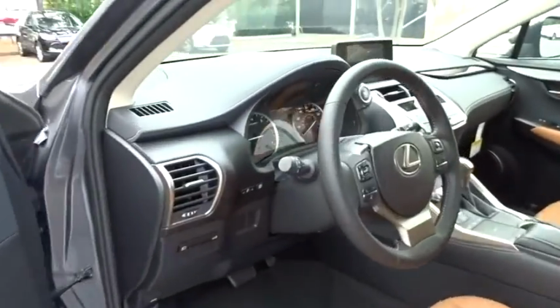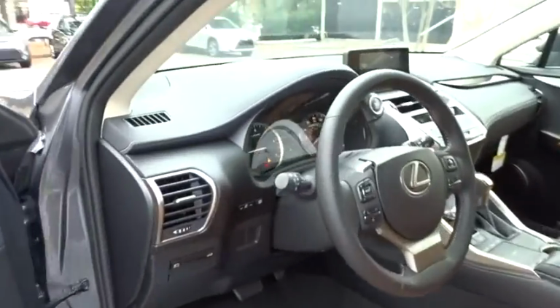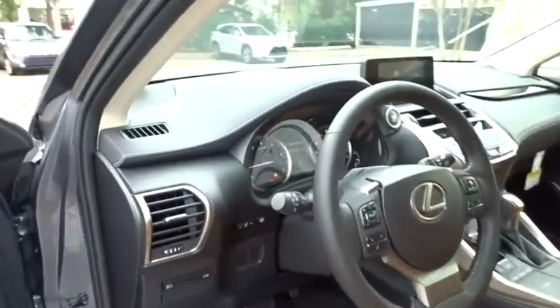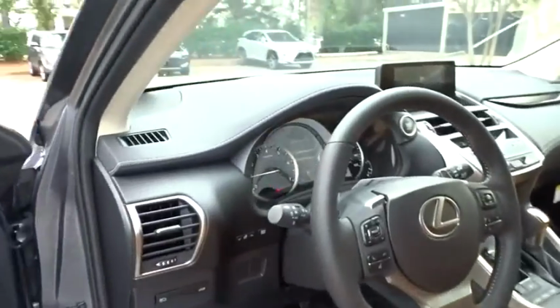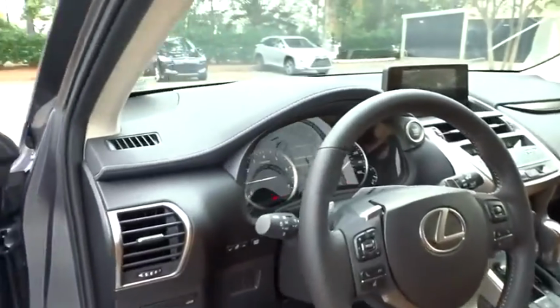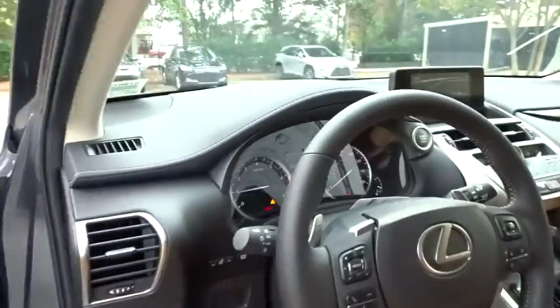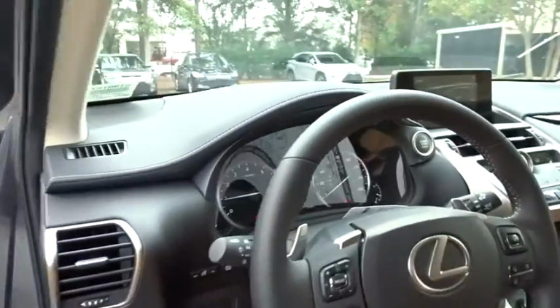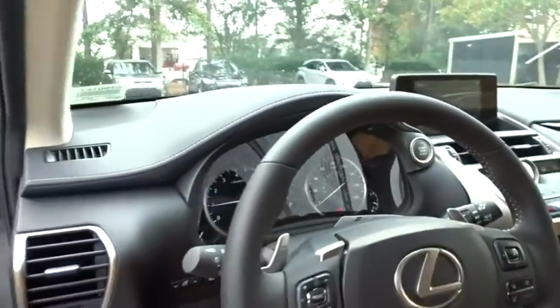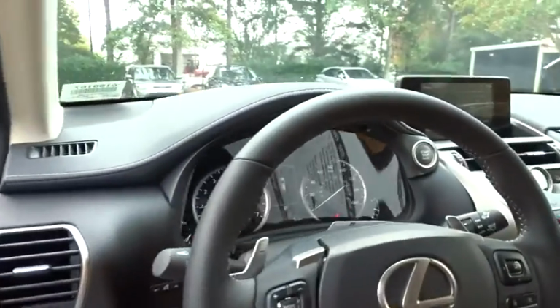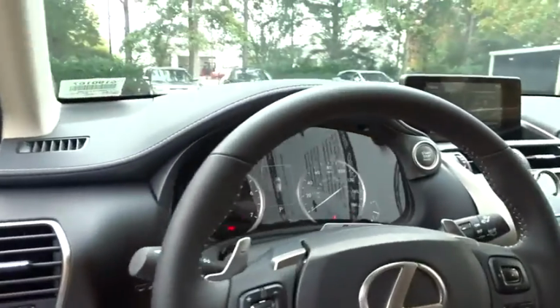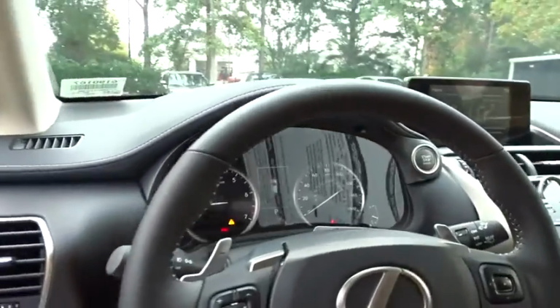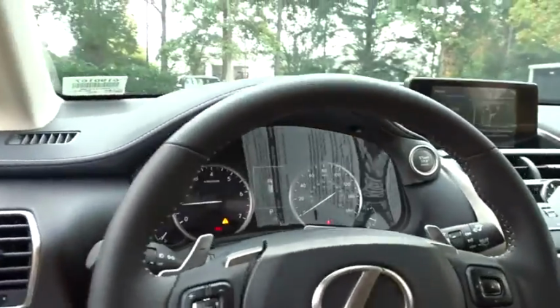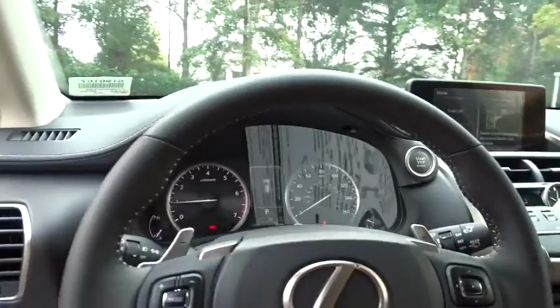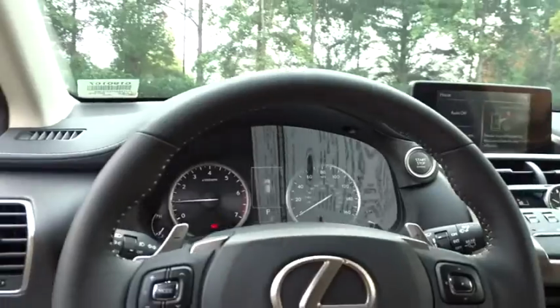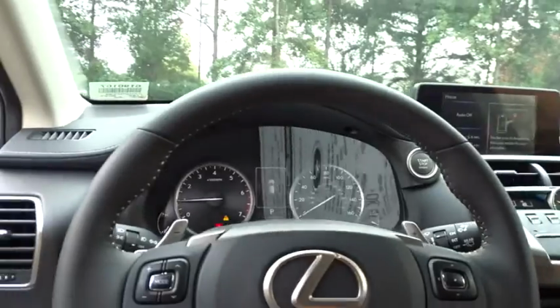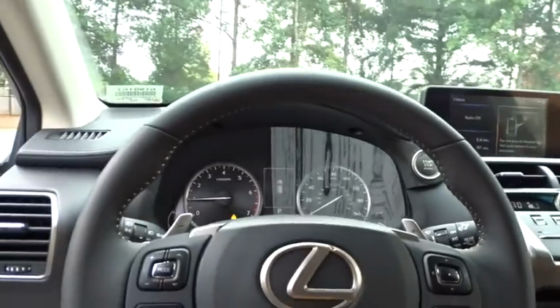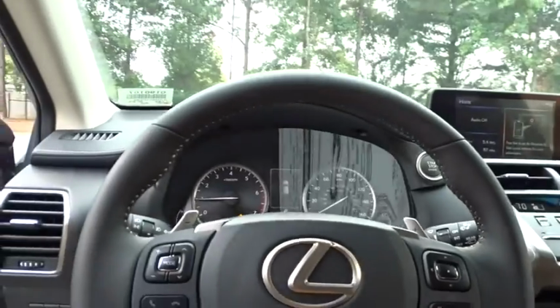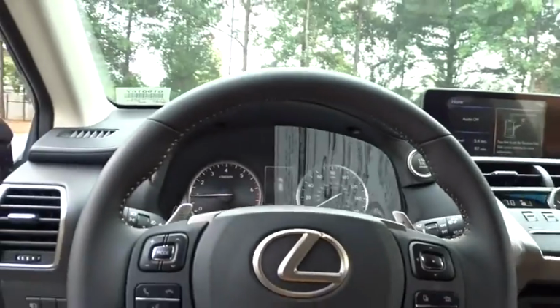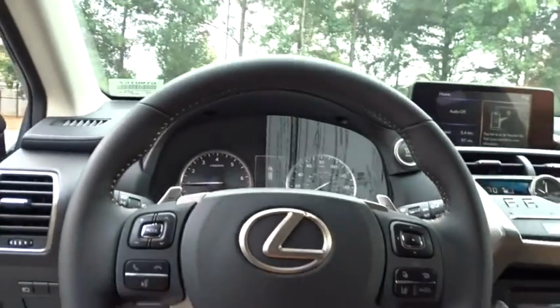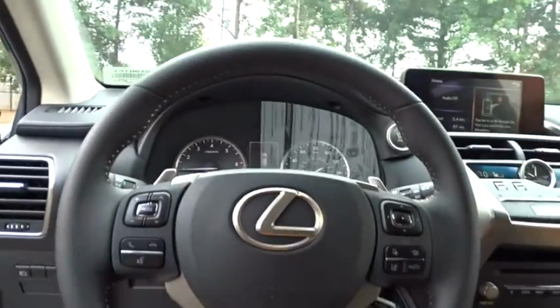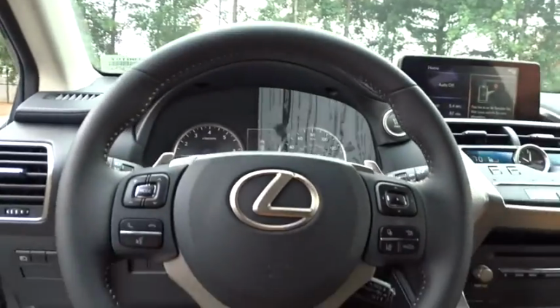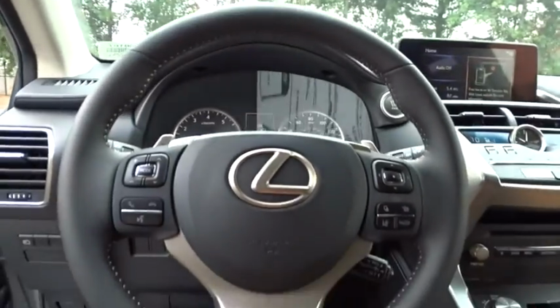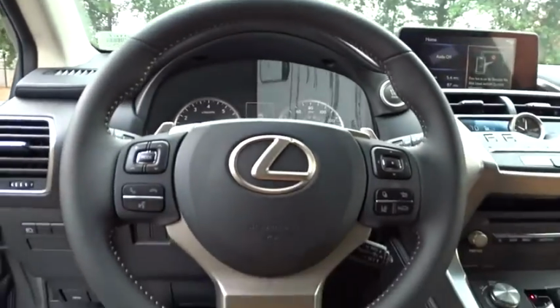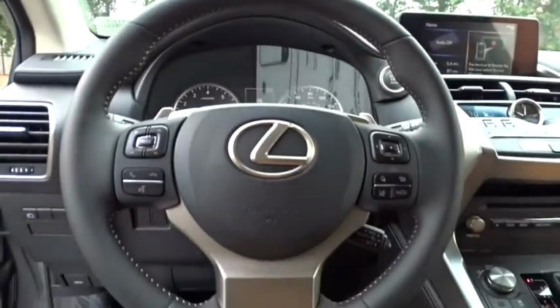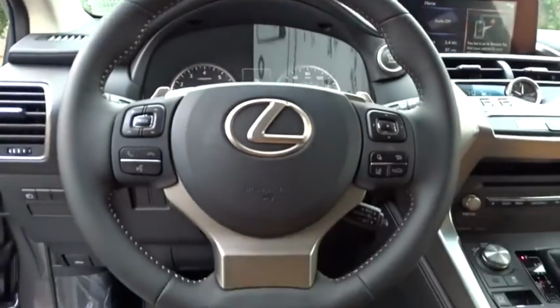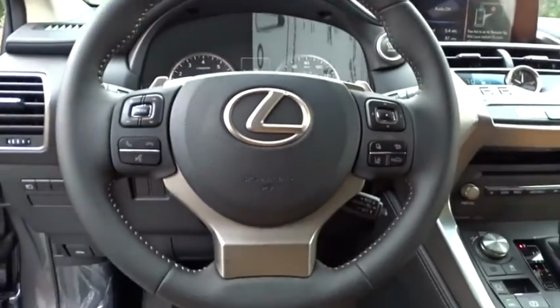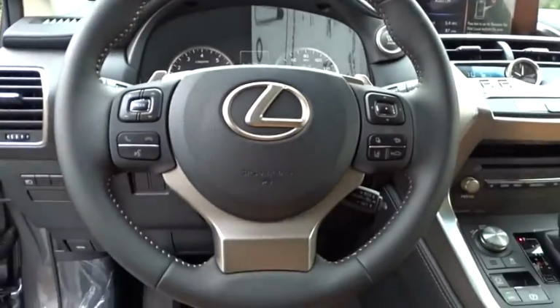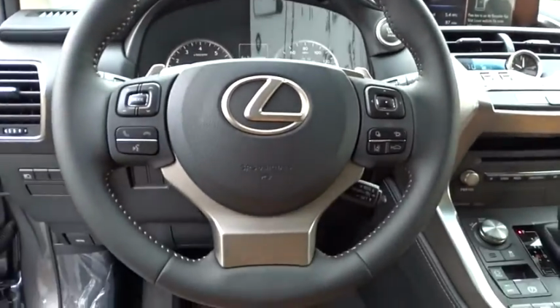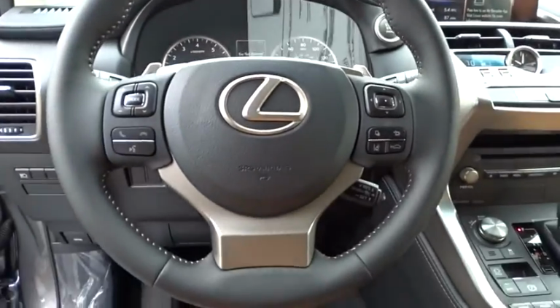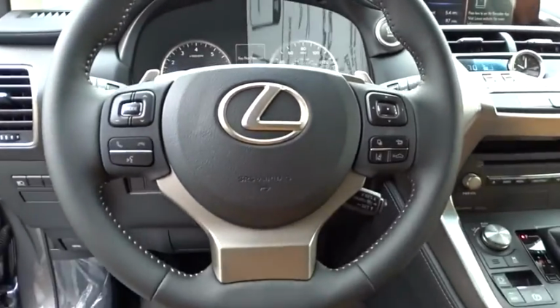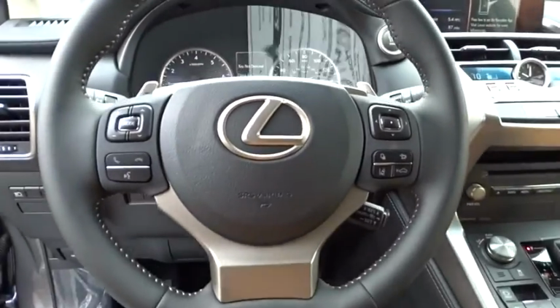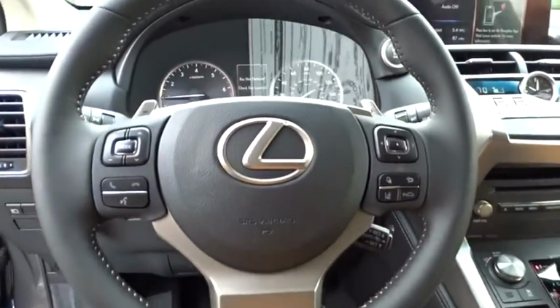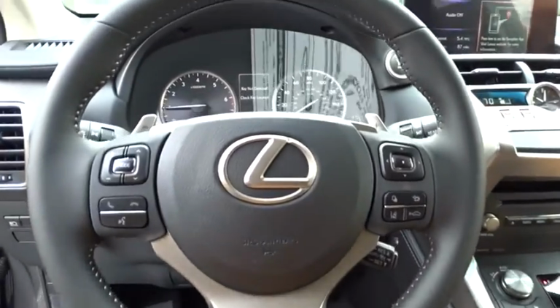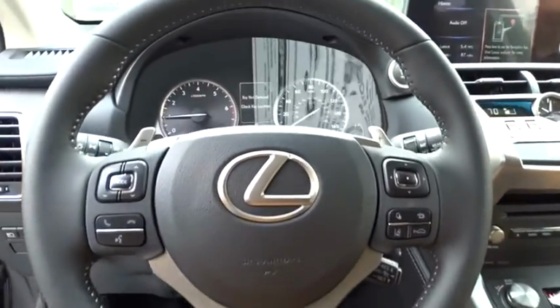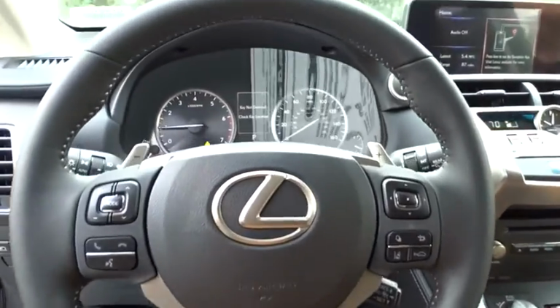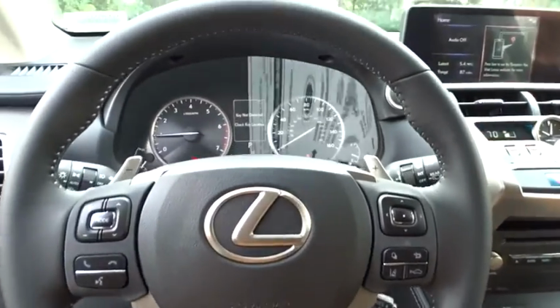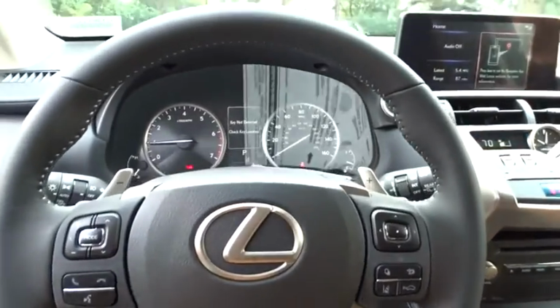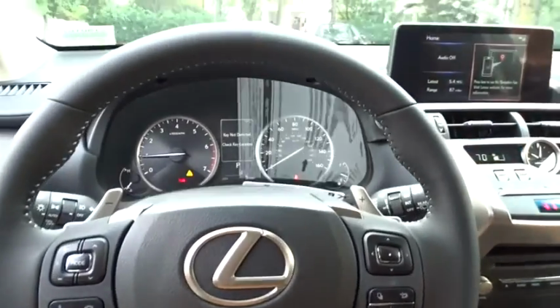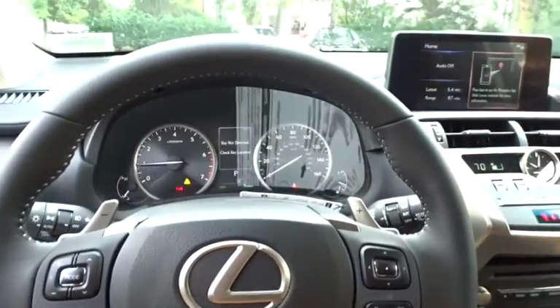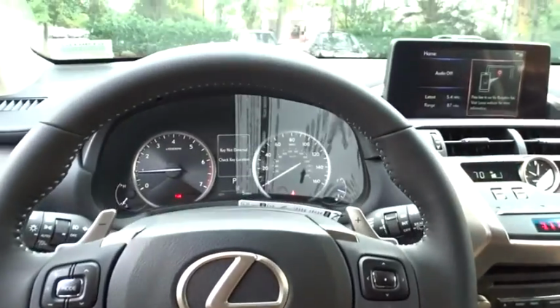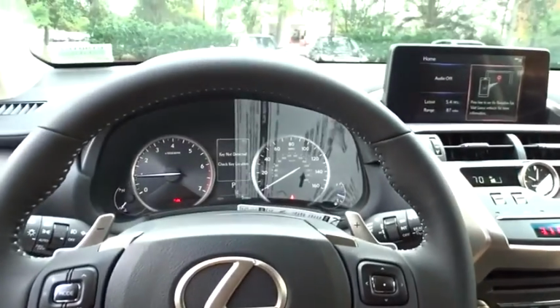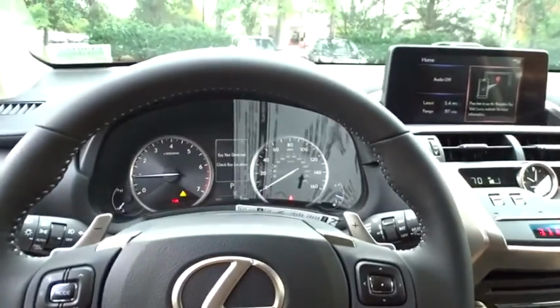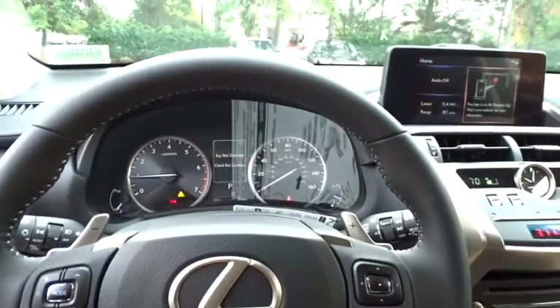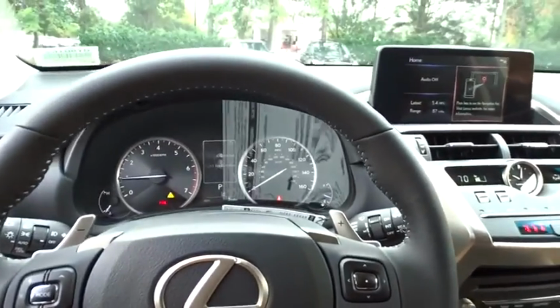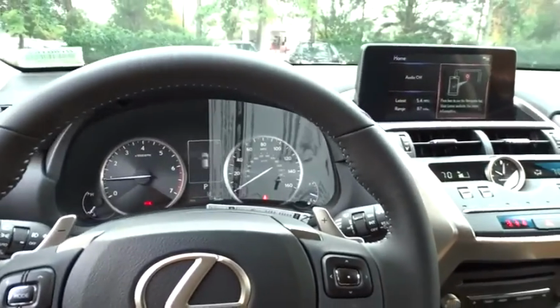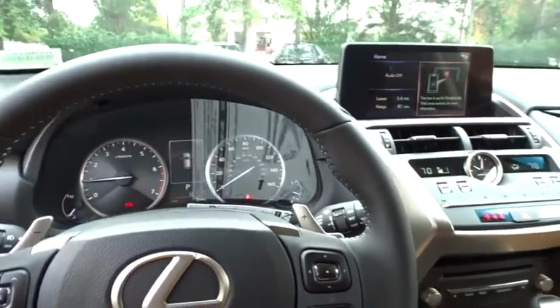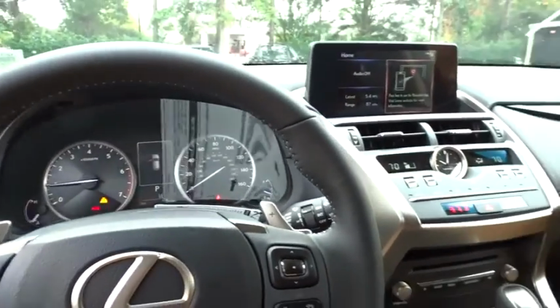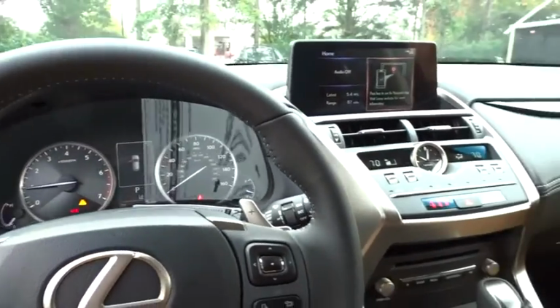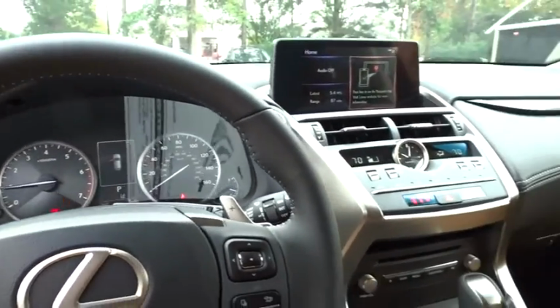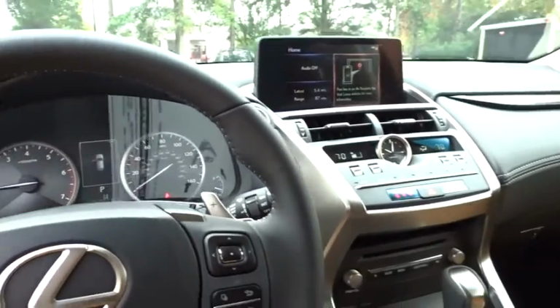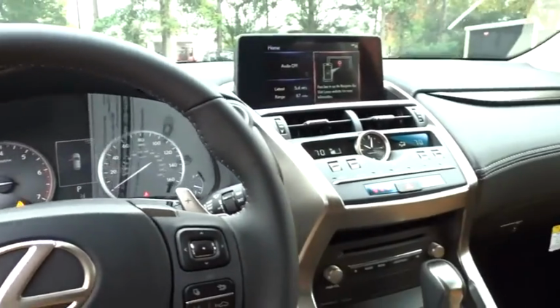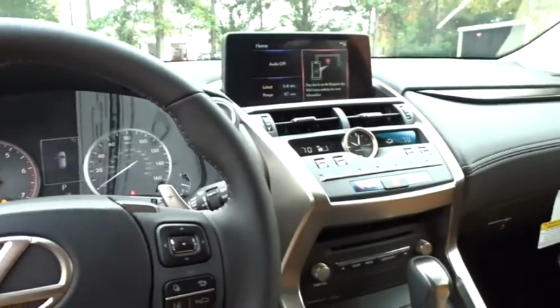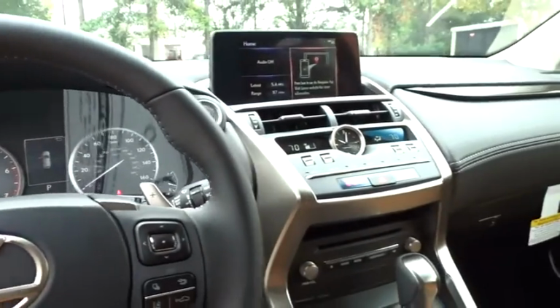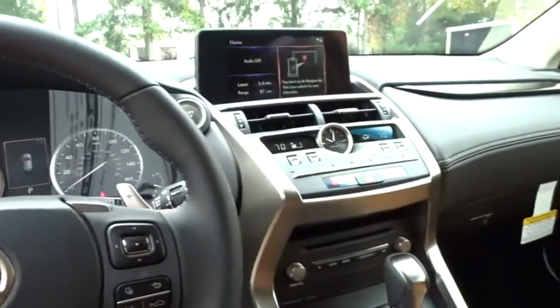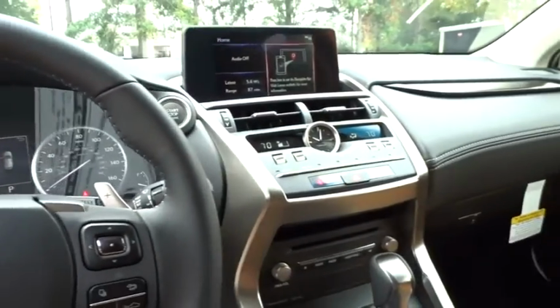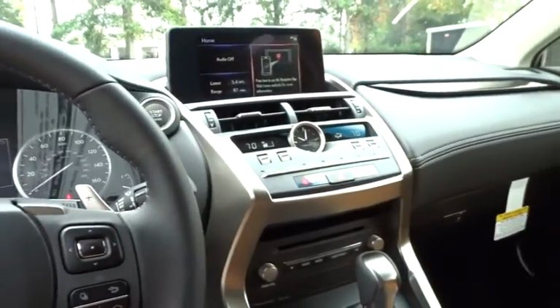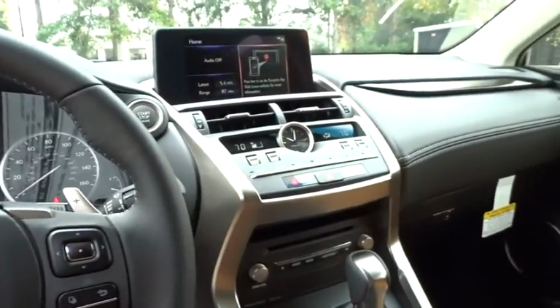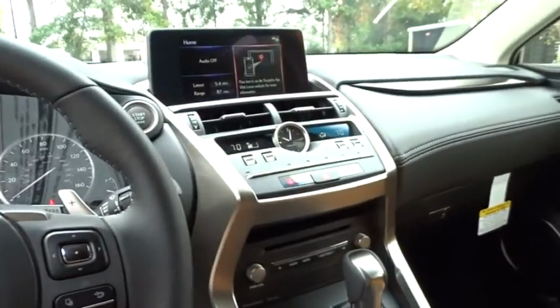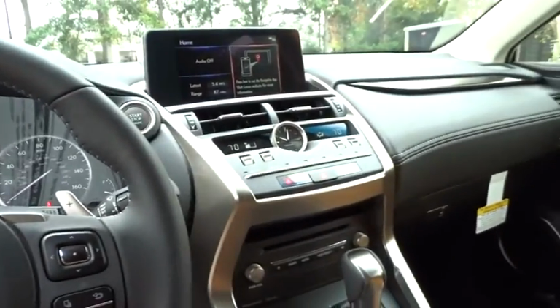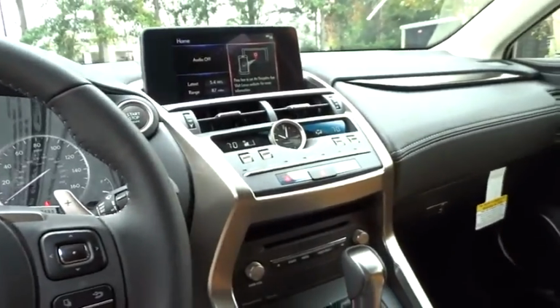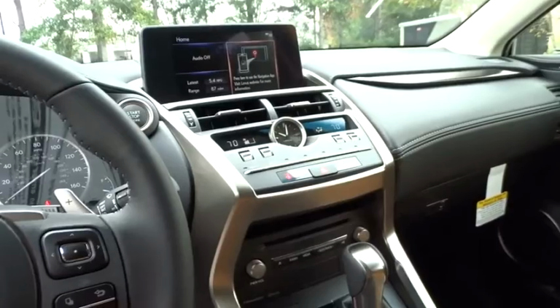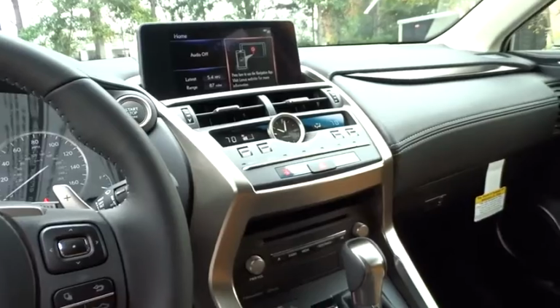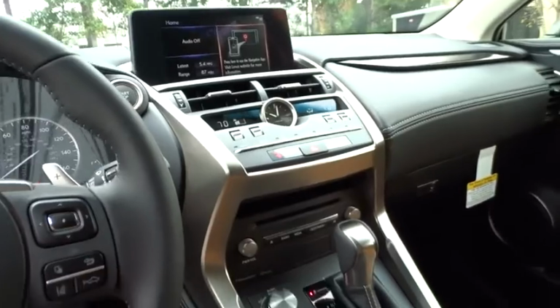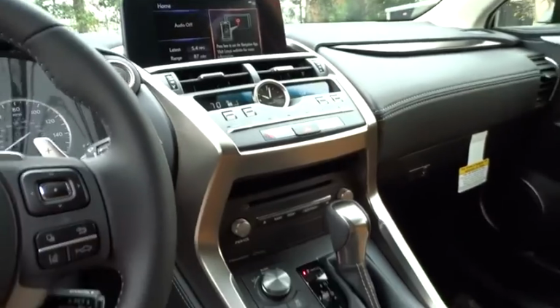Aluminum wheels, cruise control, four-wheel disc brakes, floor mats, AM FM stereo radio, and climate control.